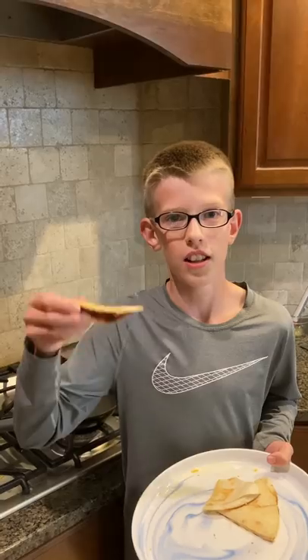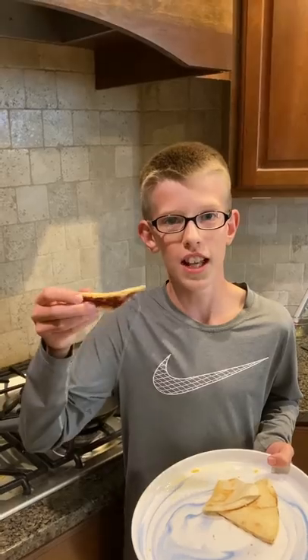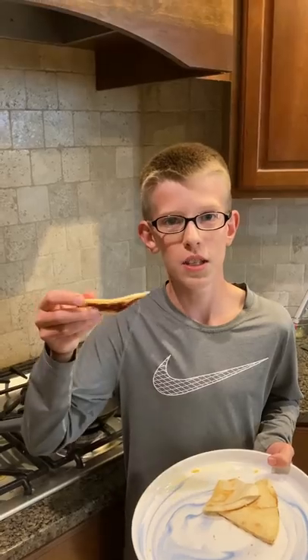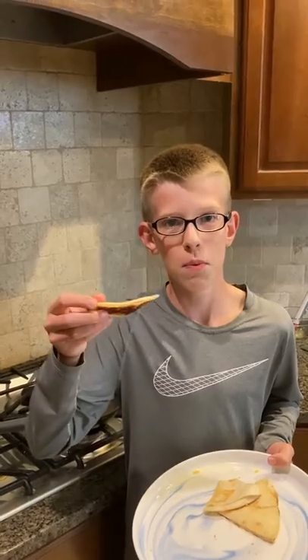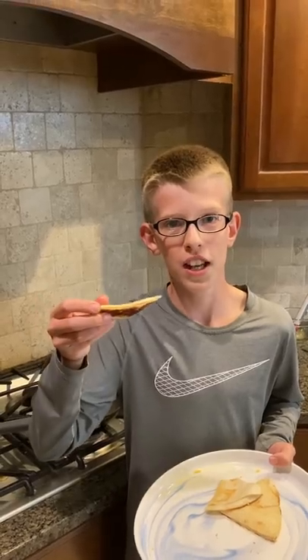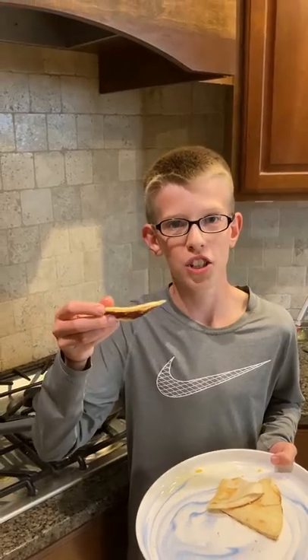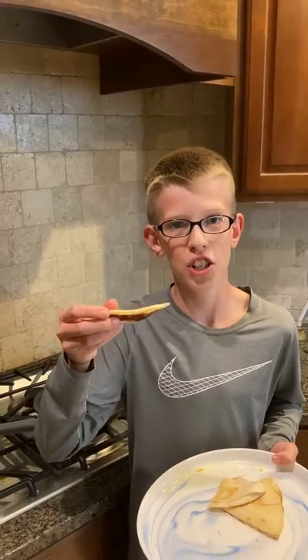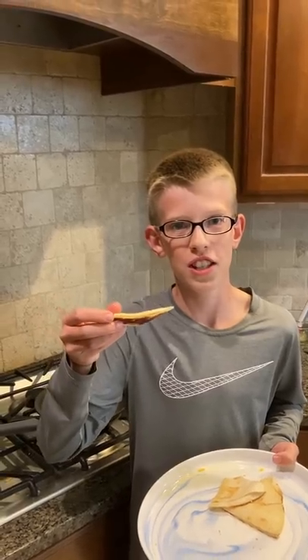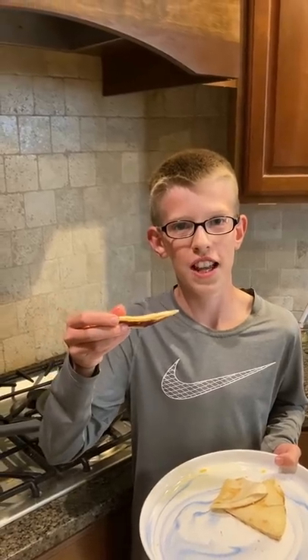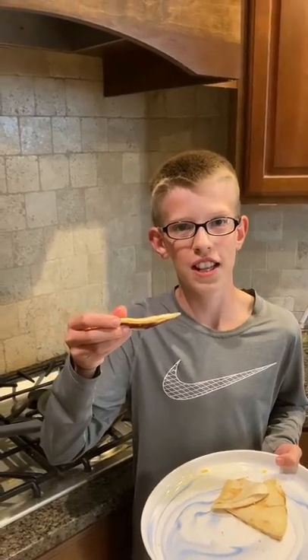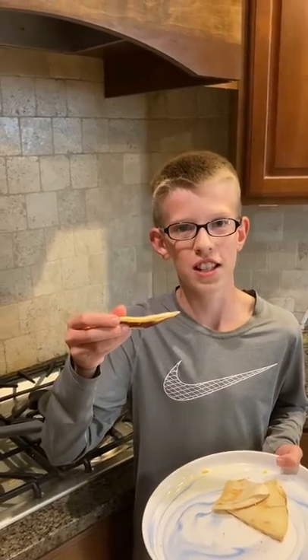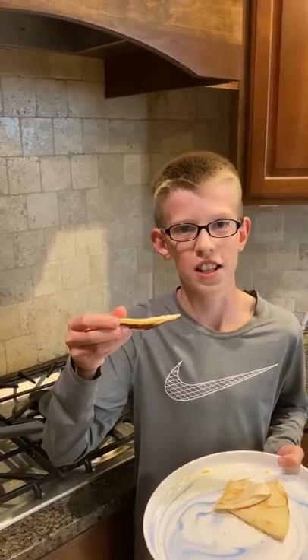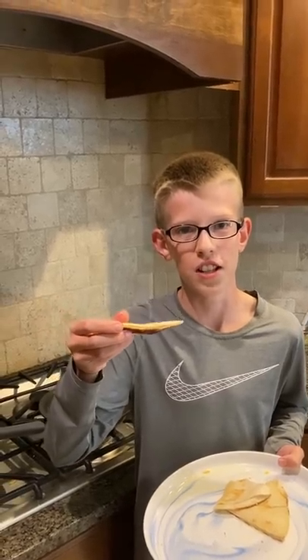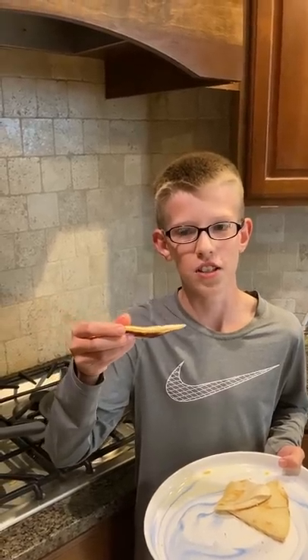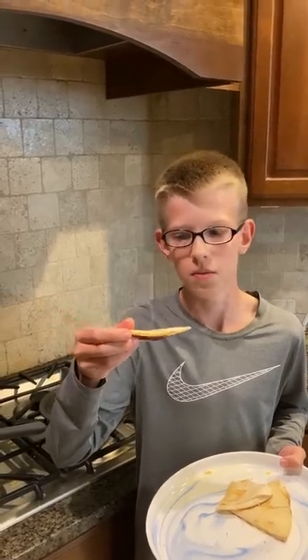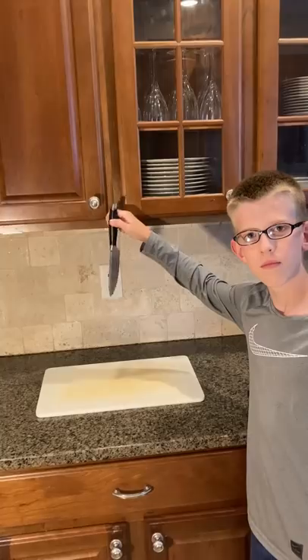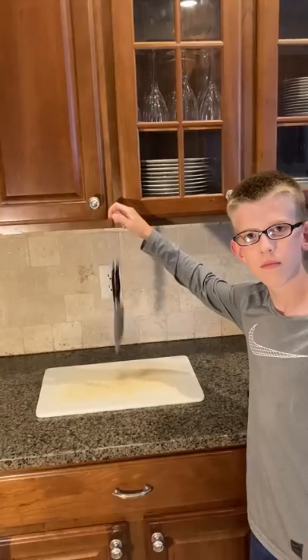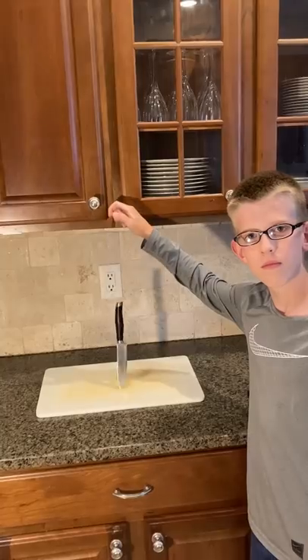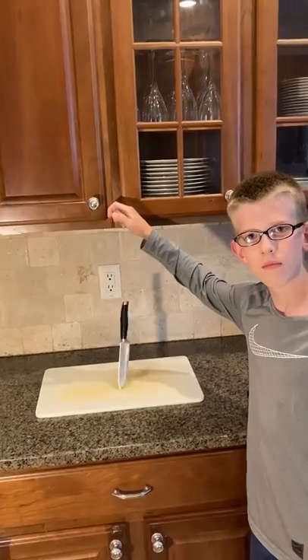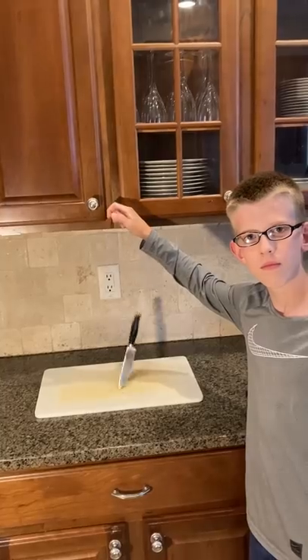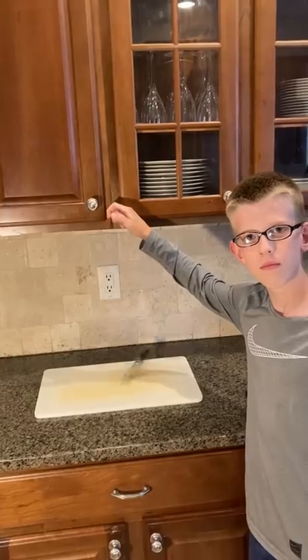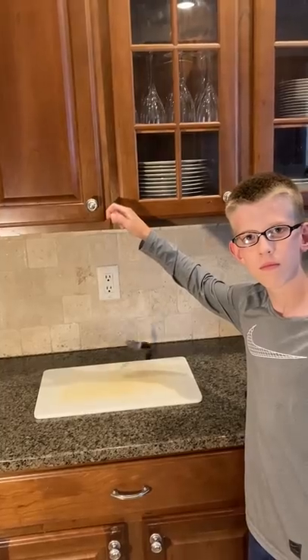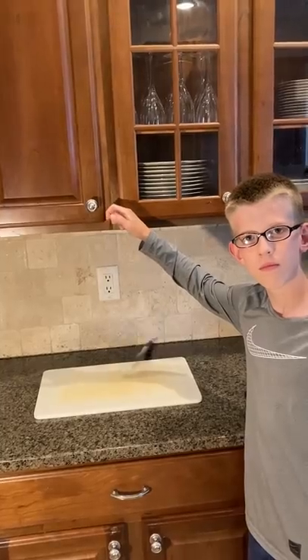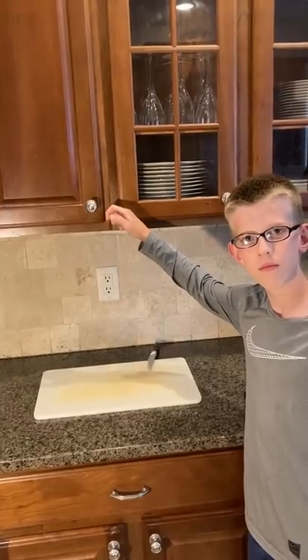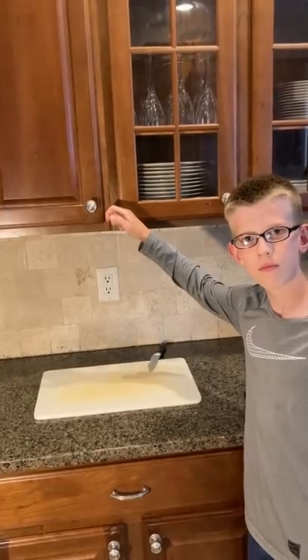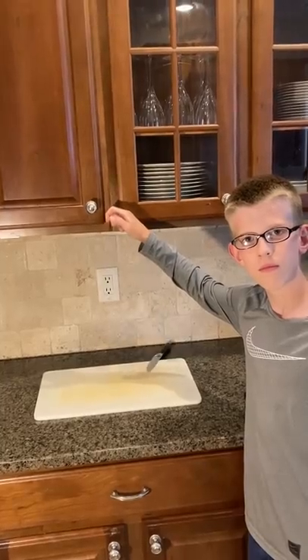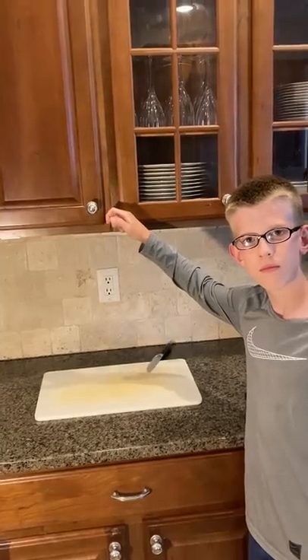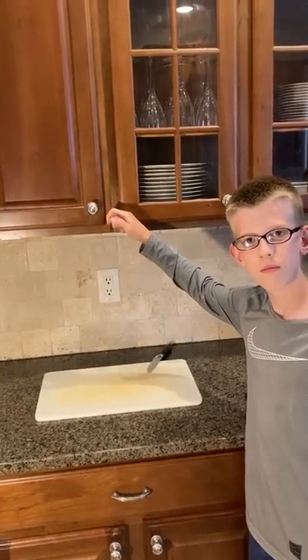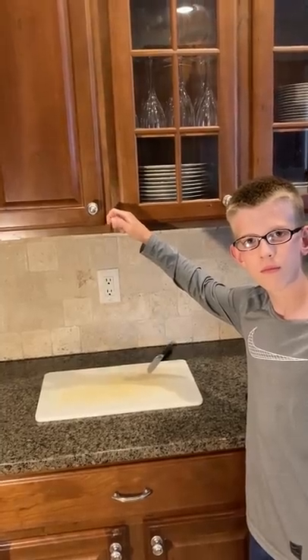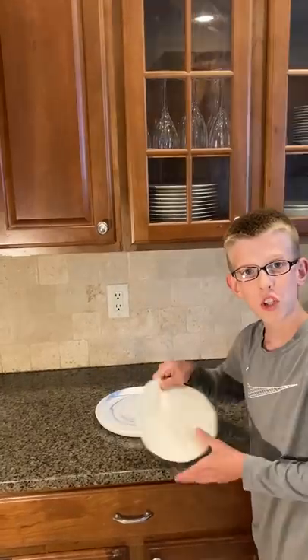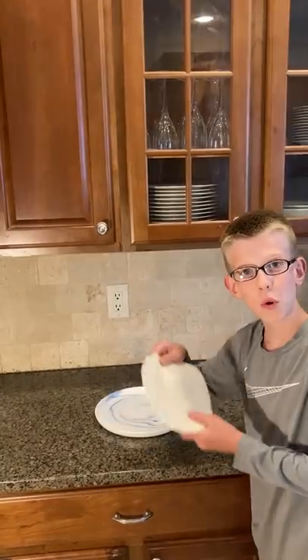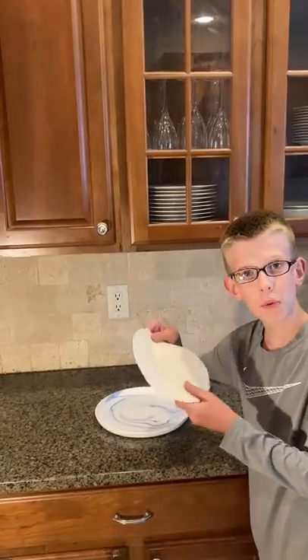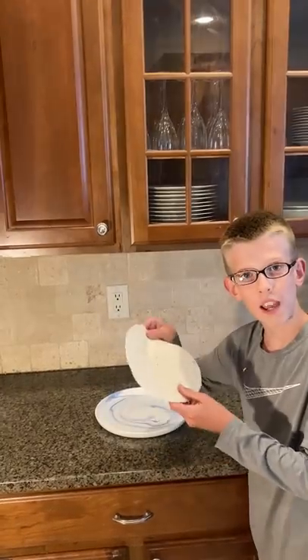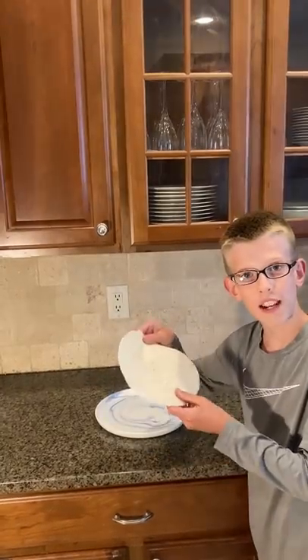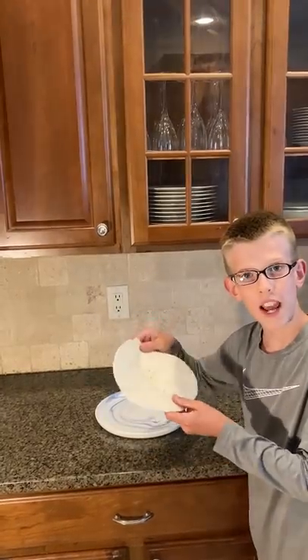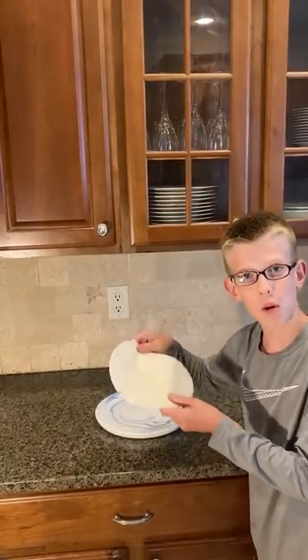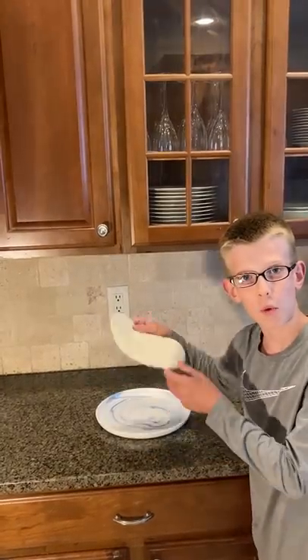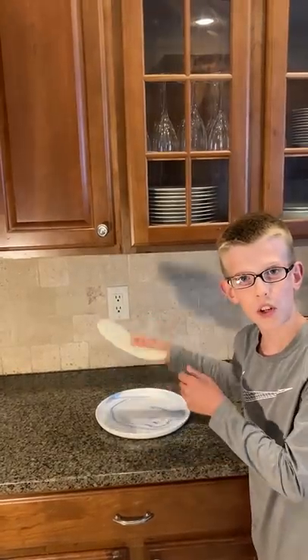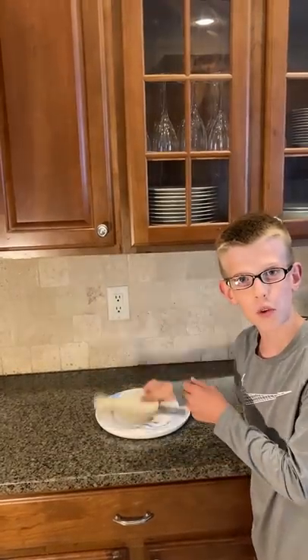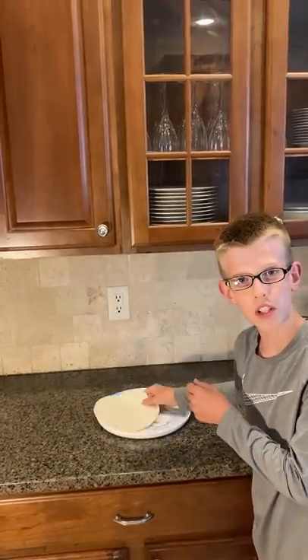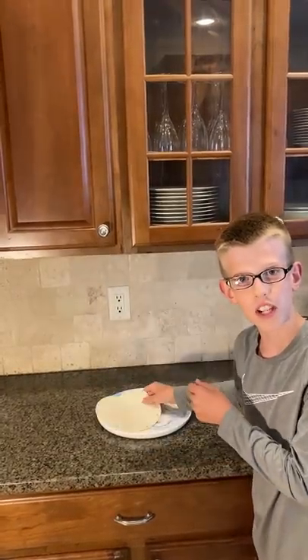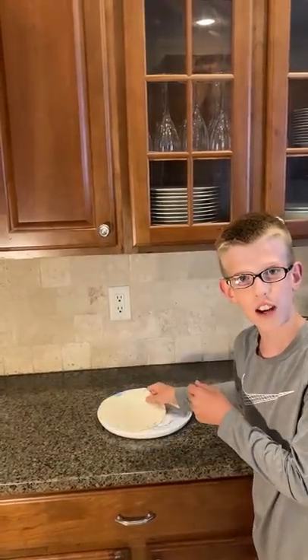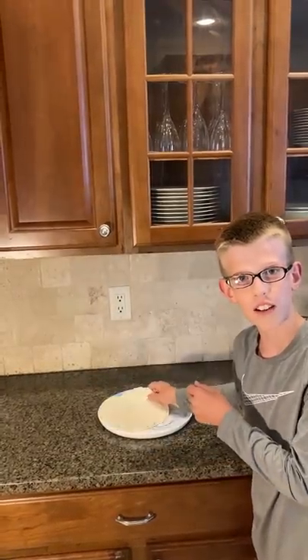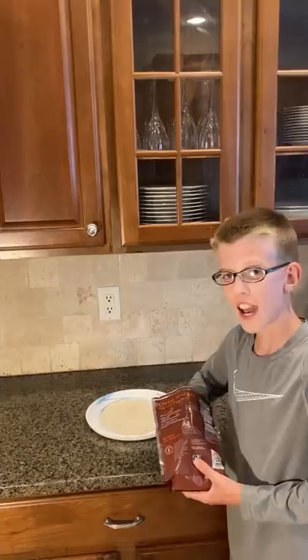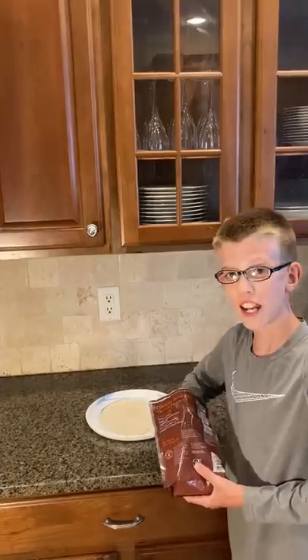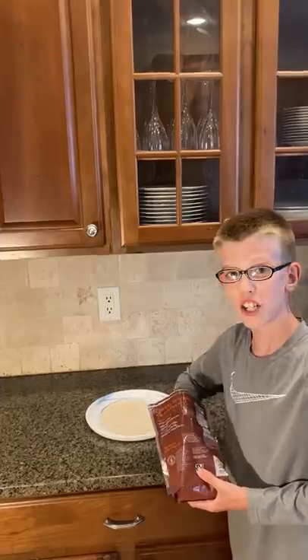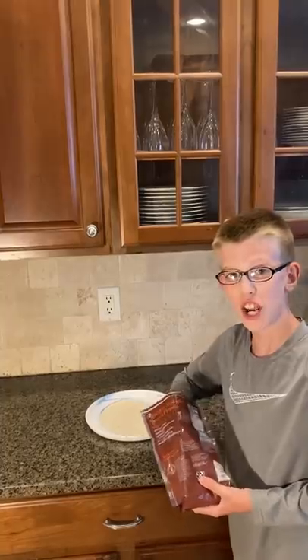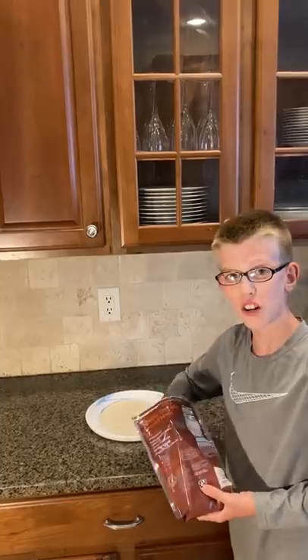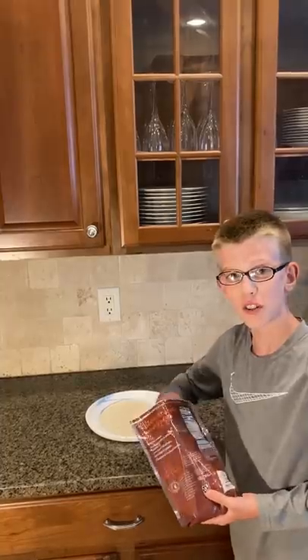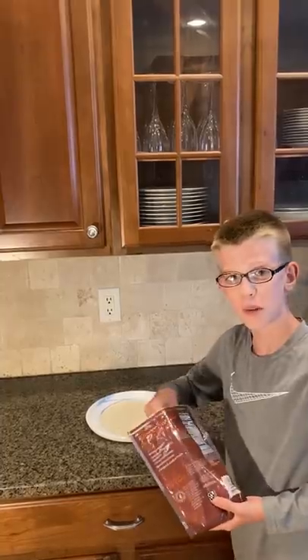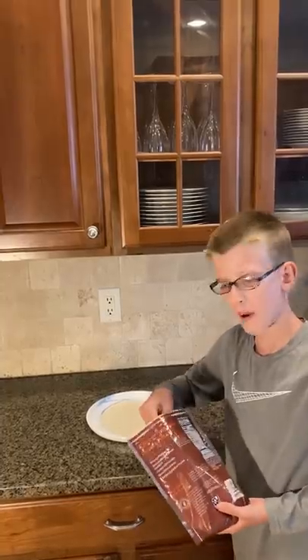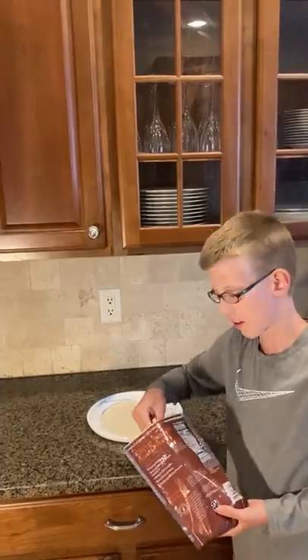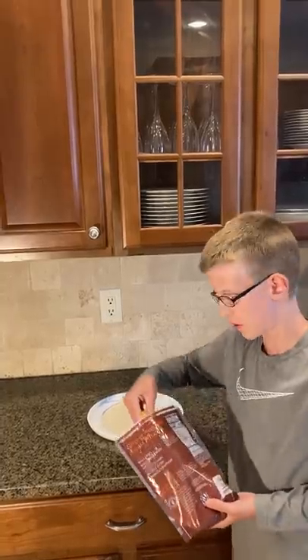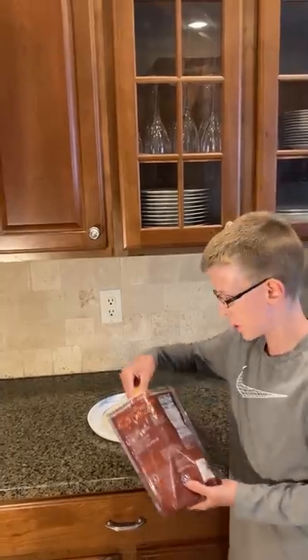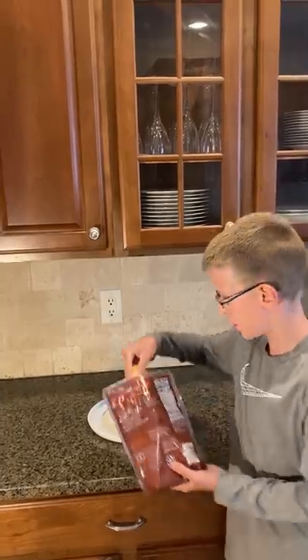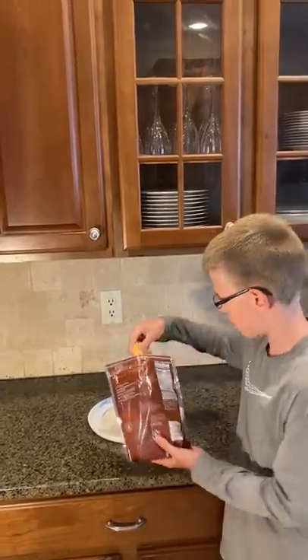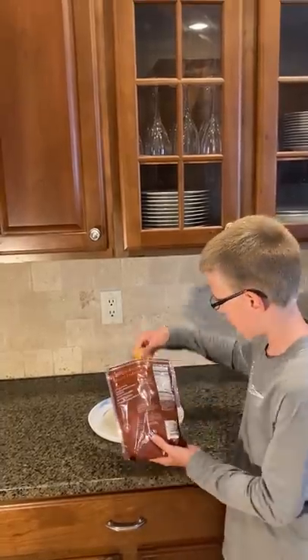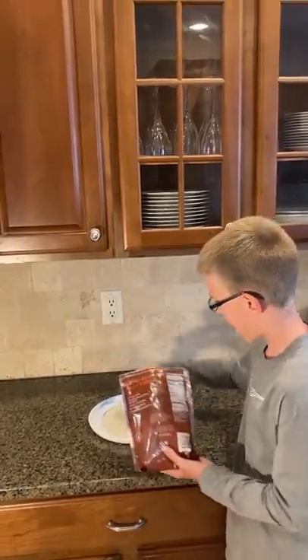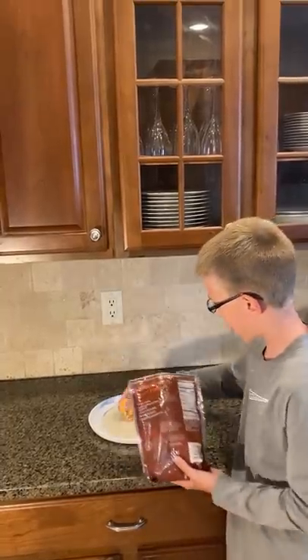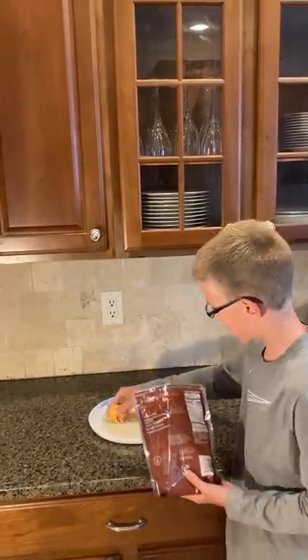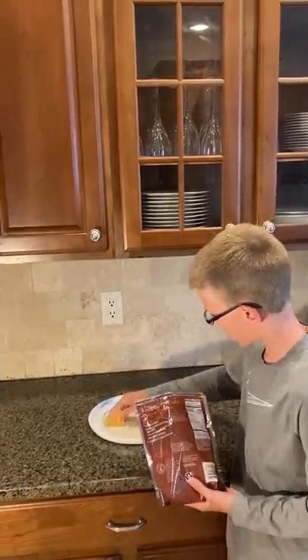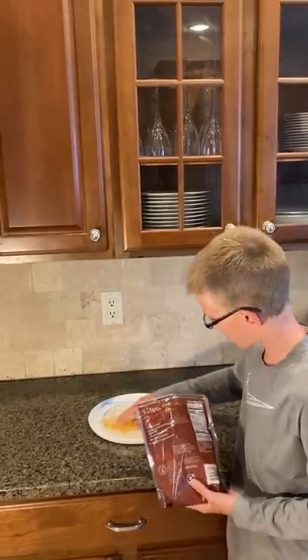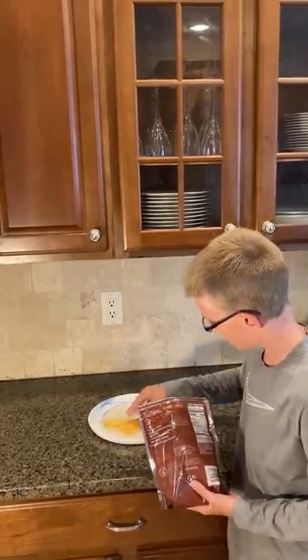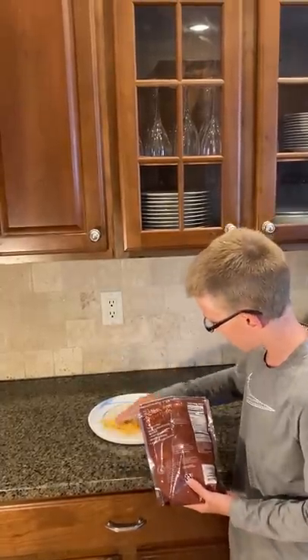Let's make cheesy quesadillas. To a plate, add one tortilla and a generous amount of cheese on half the tortilla.